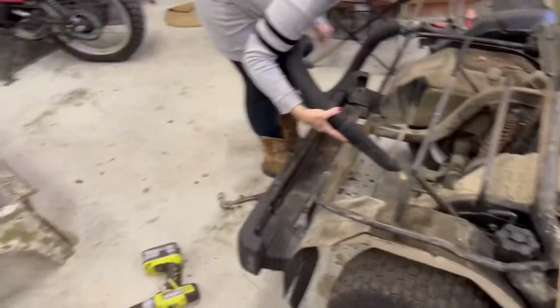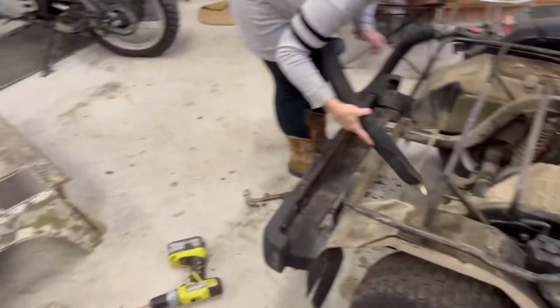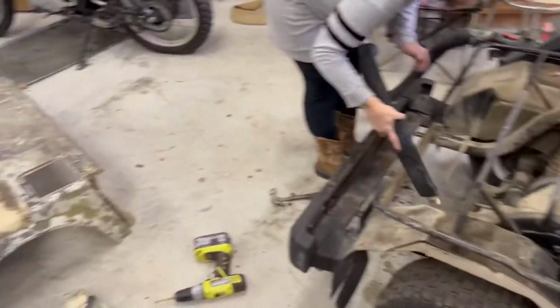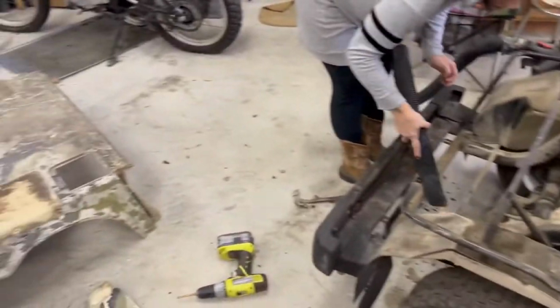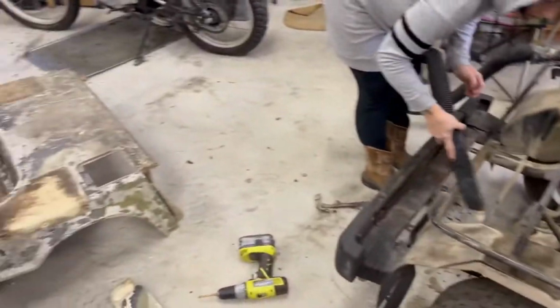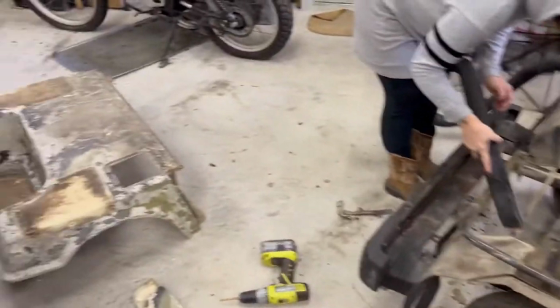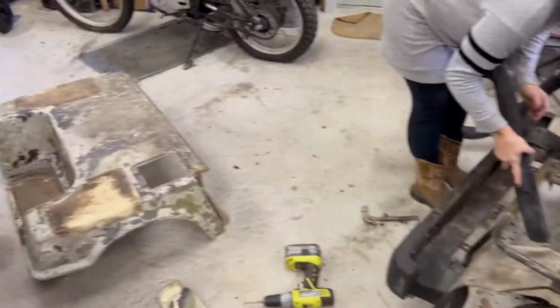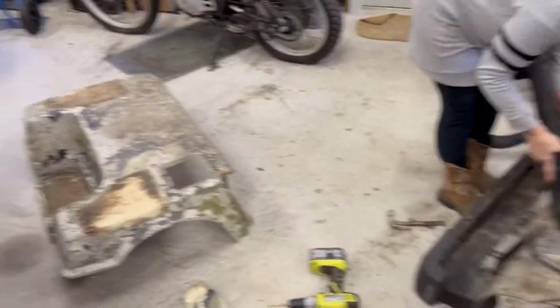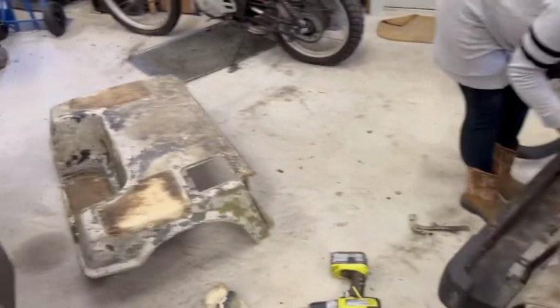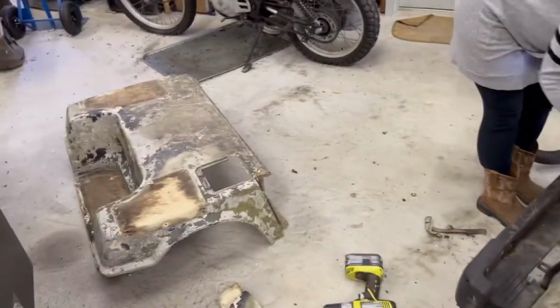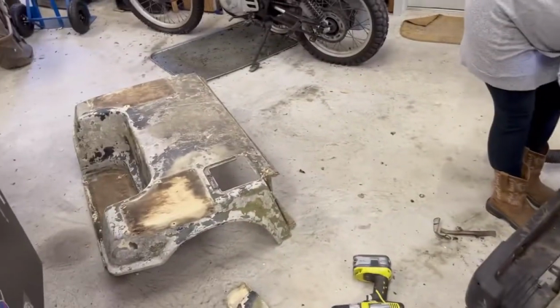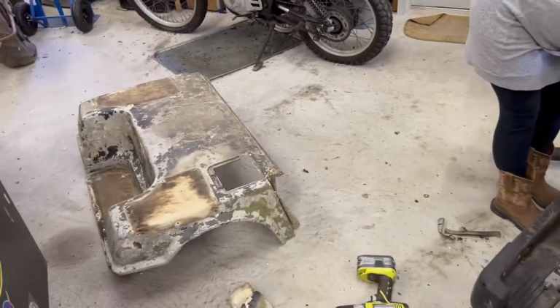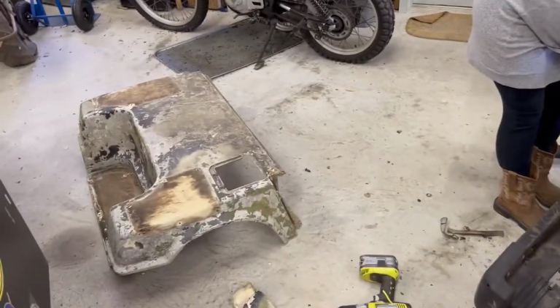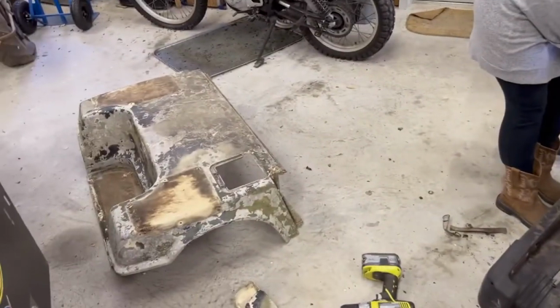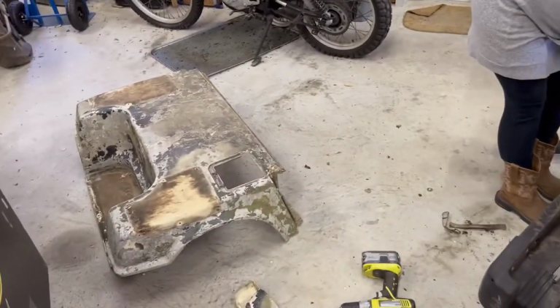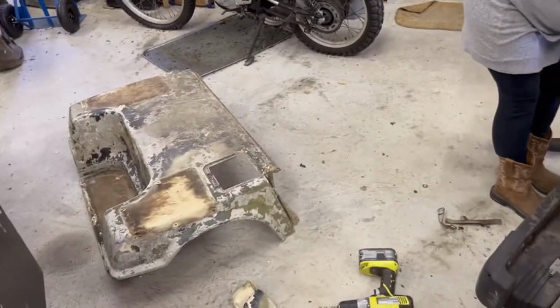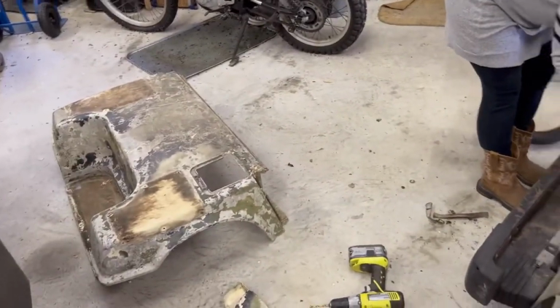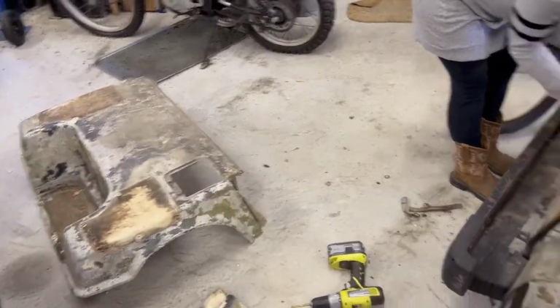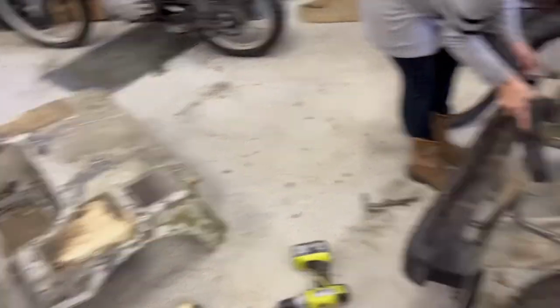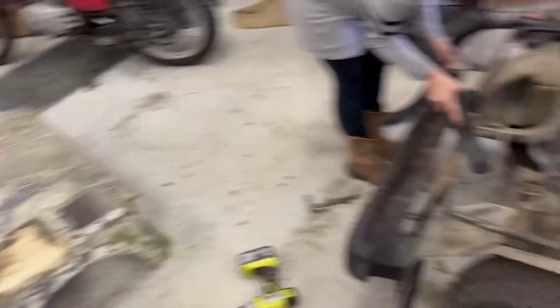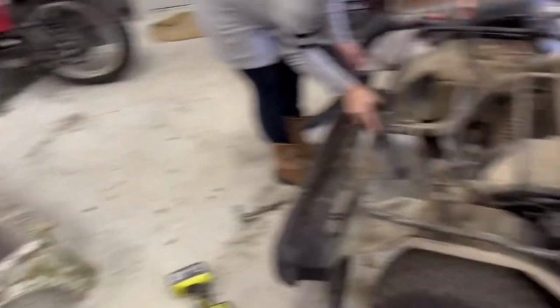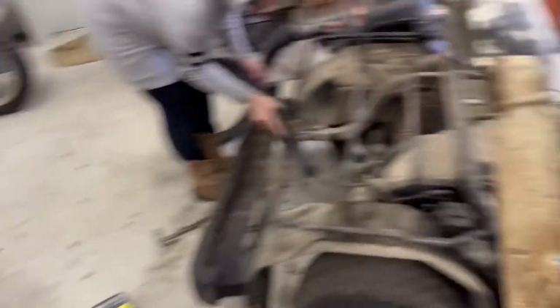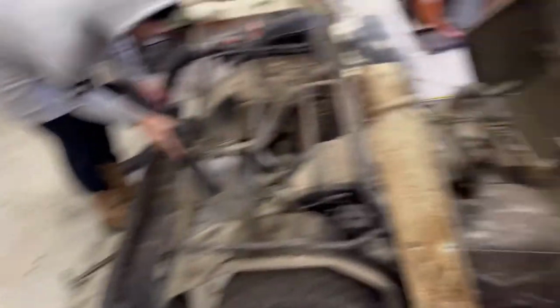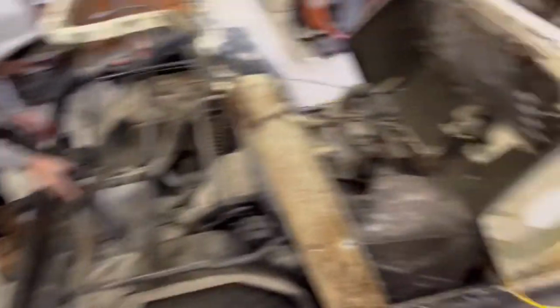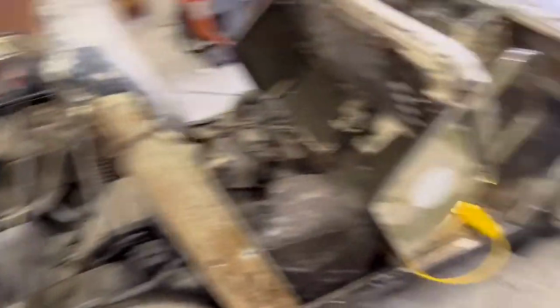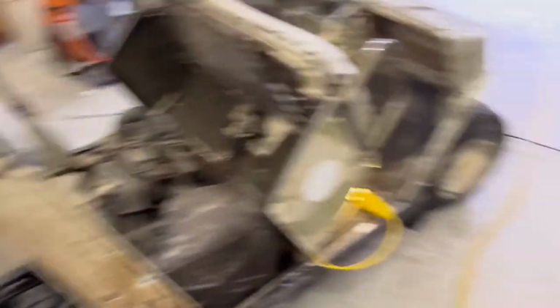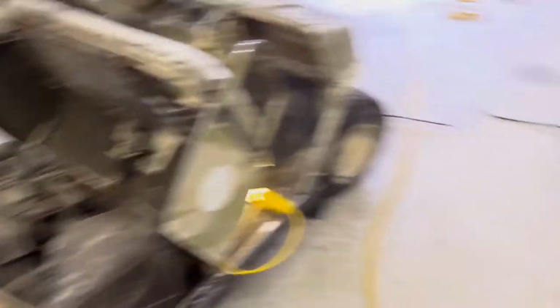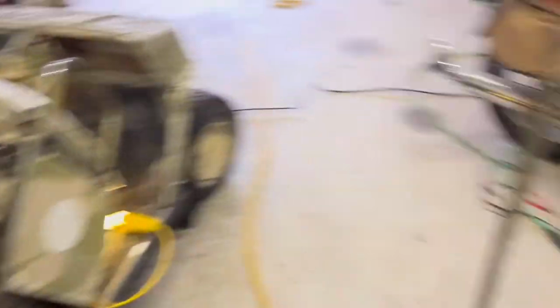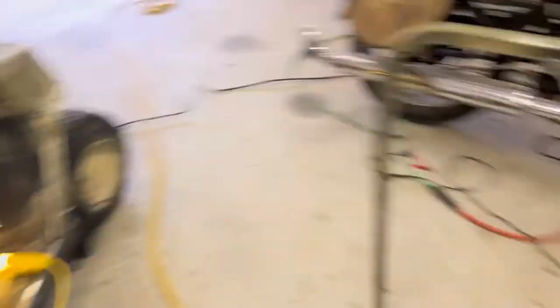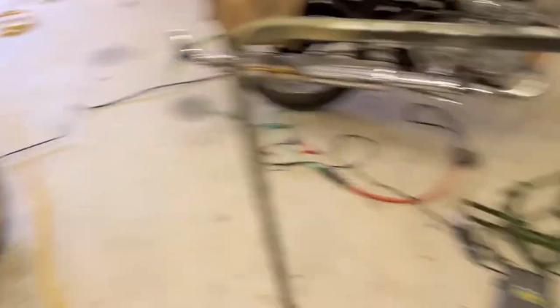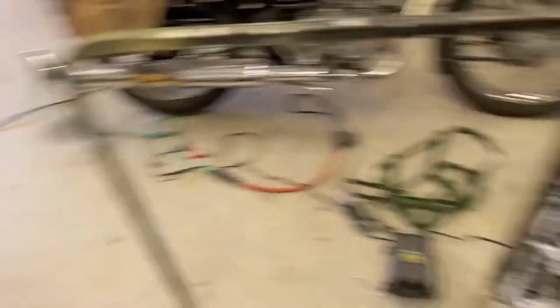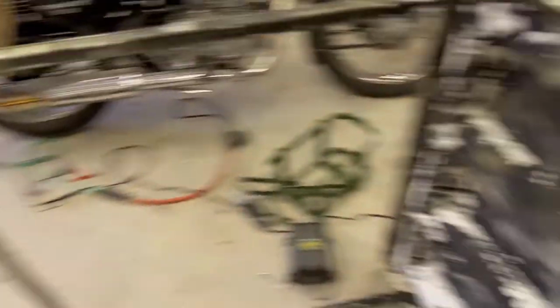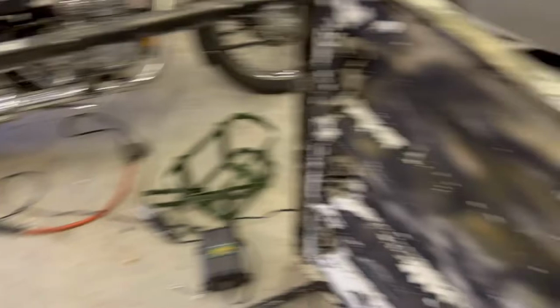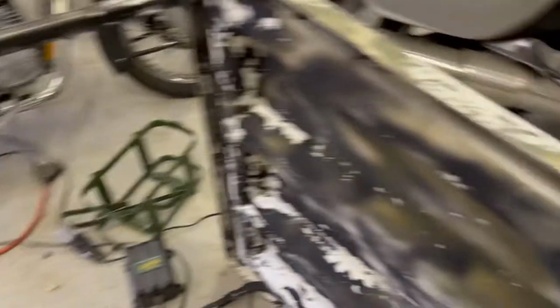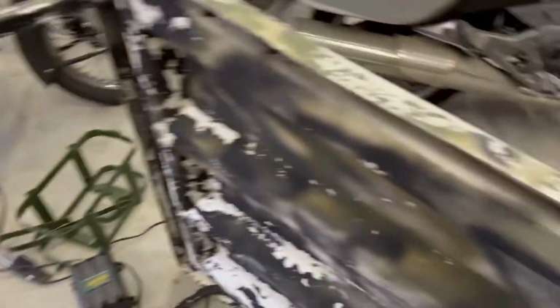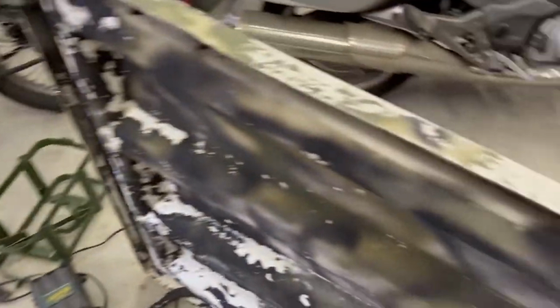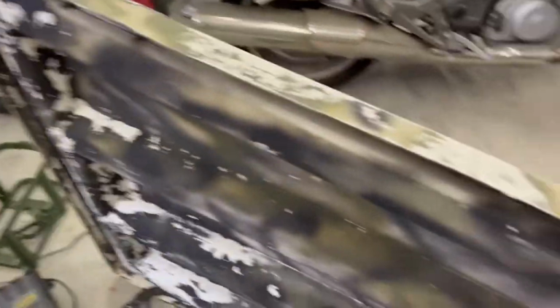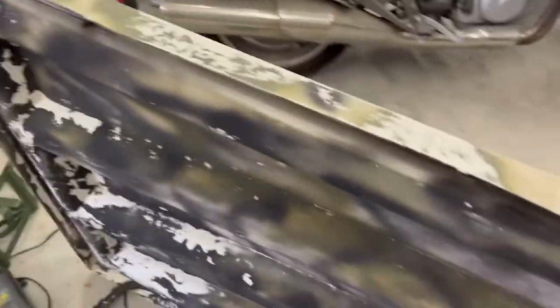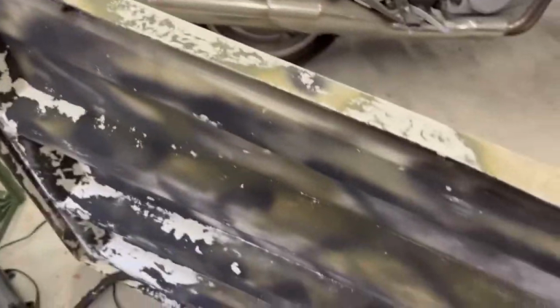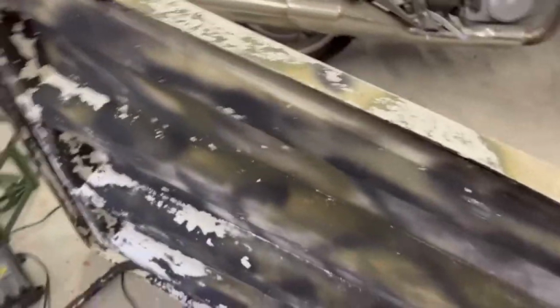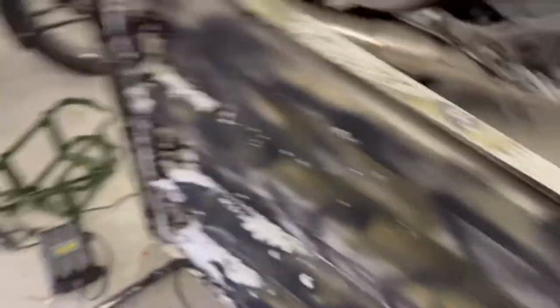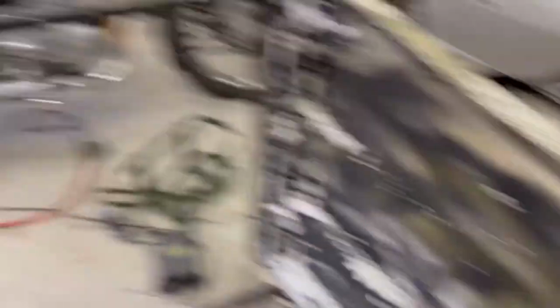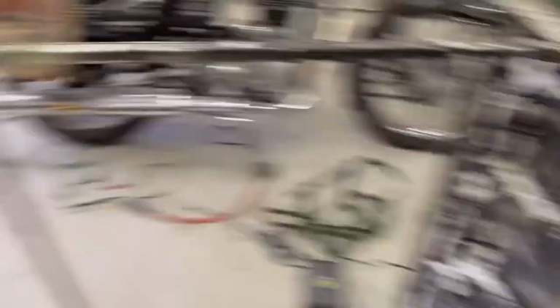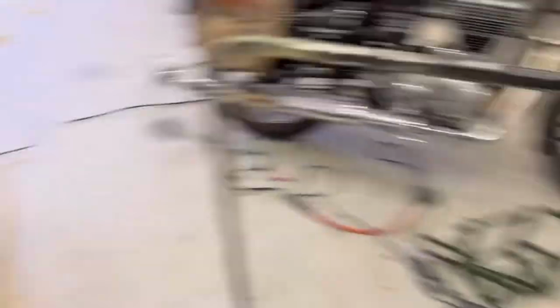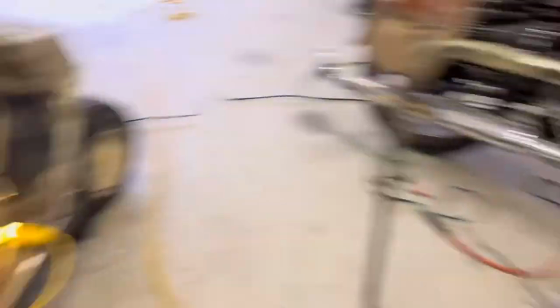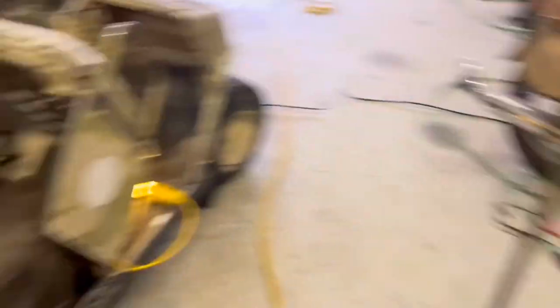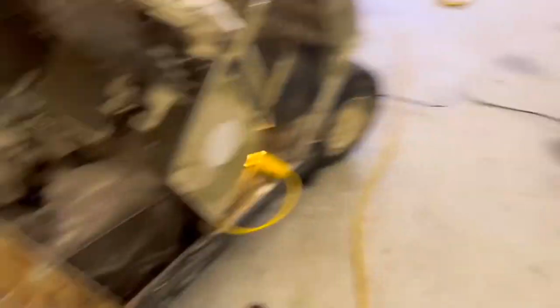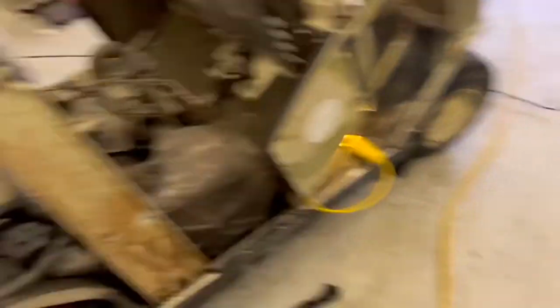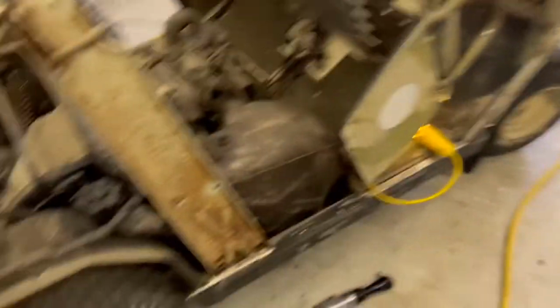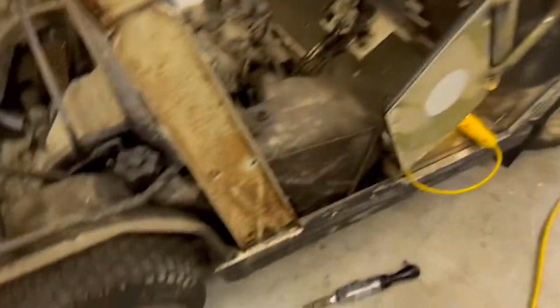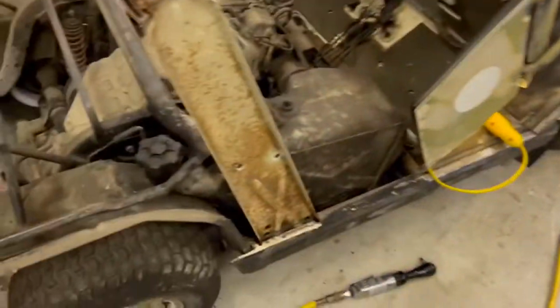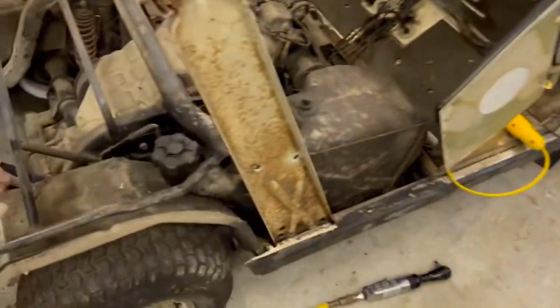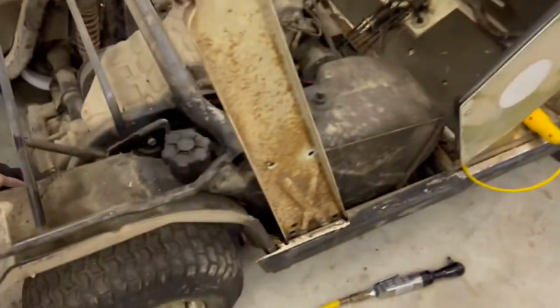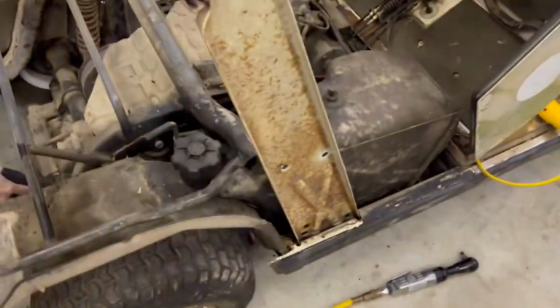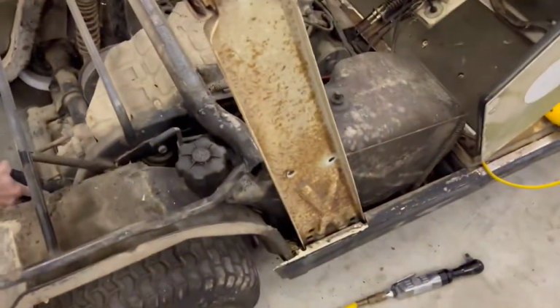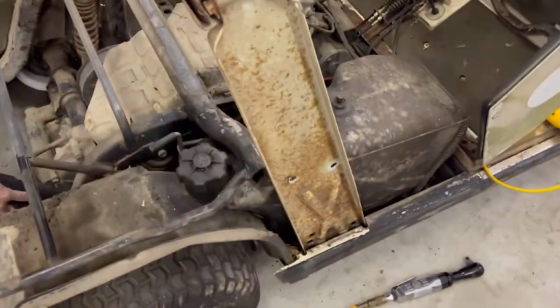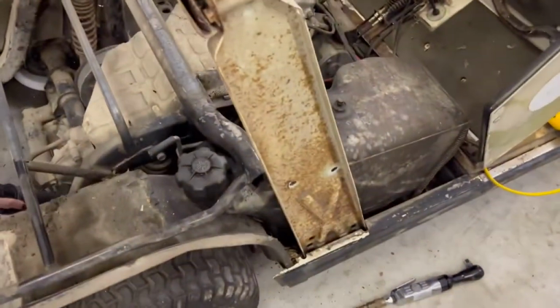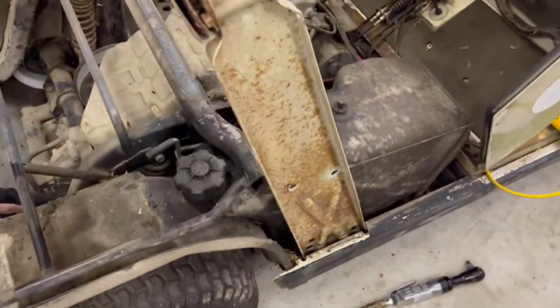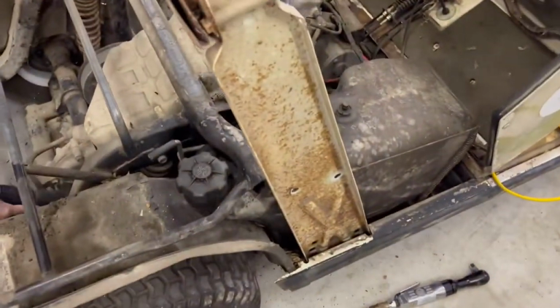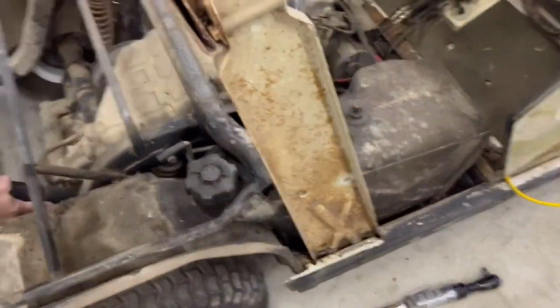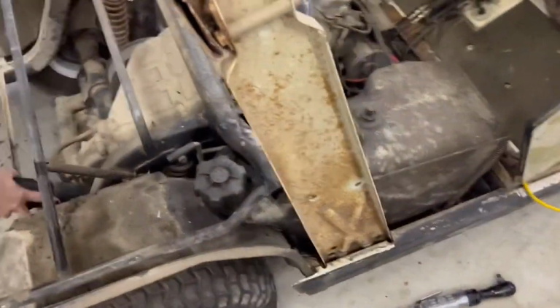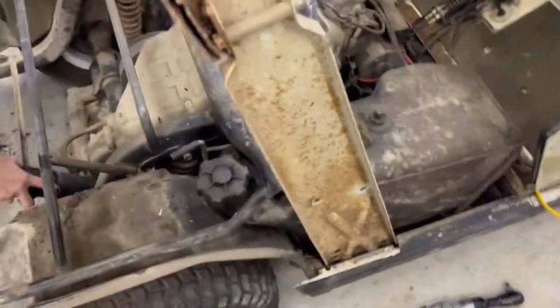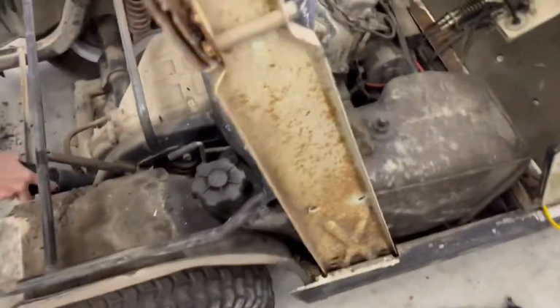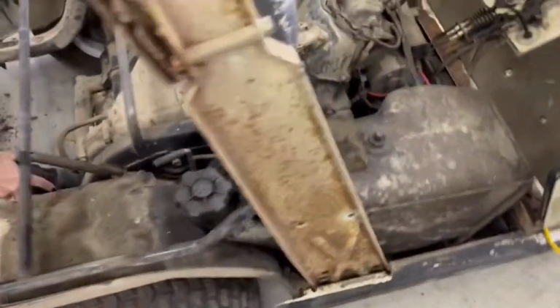We got the back off, the roof is off. Now I can get to the fuel tank.